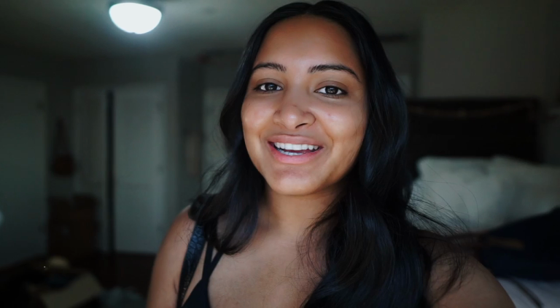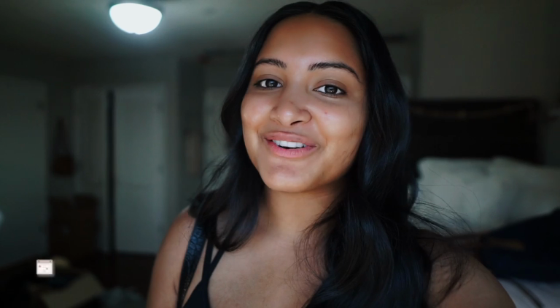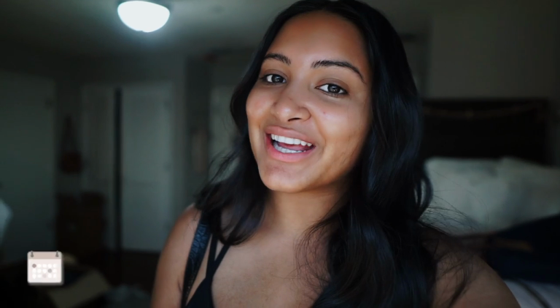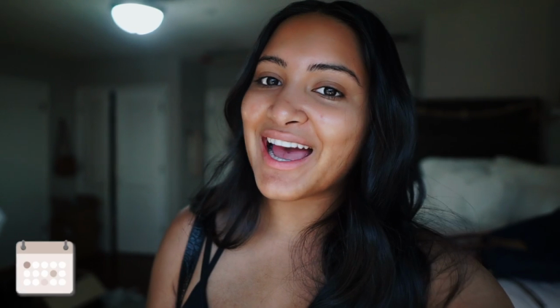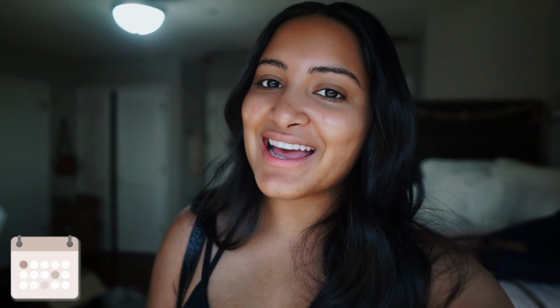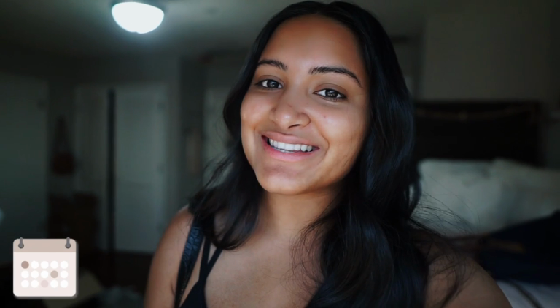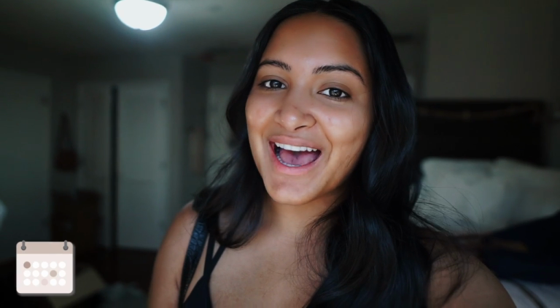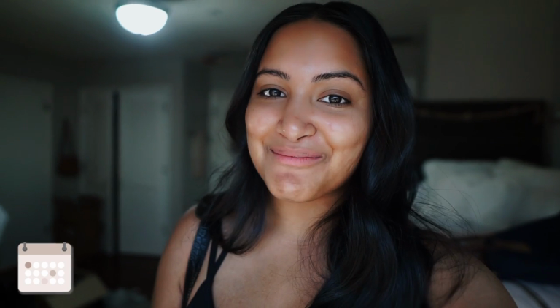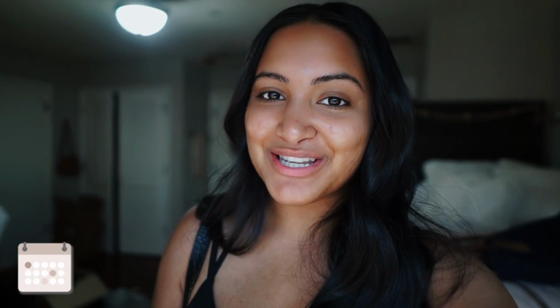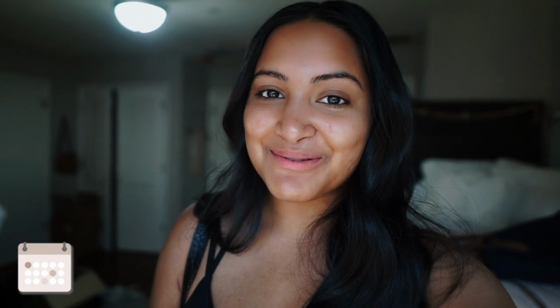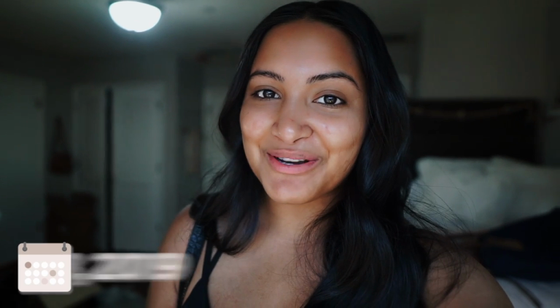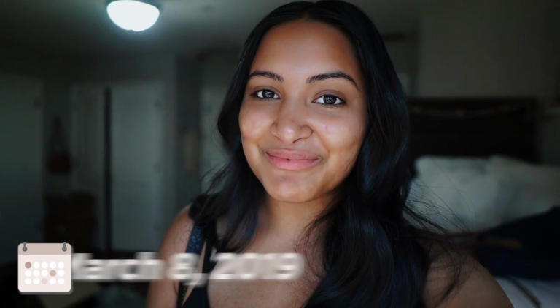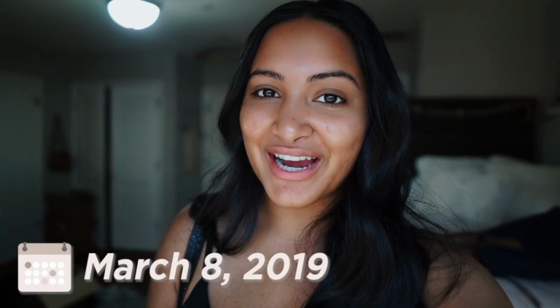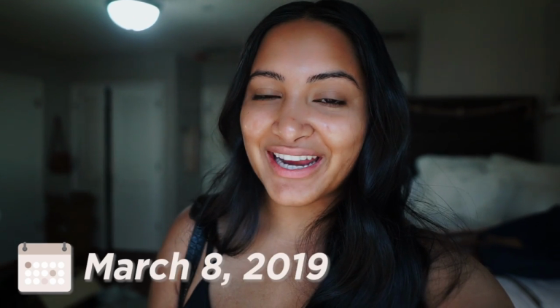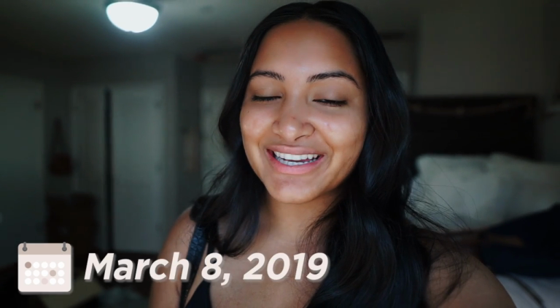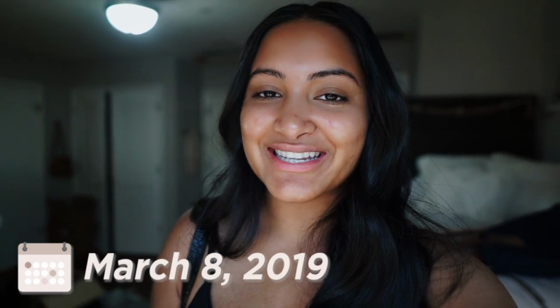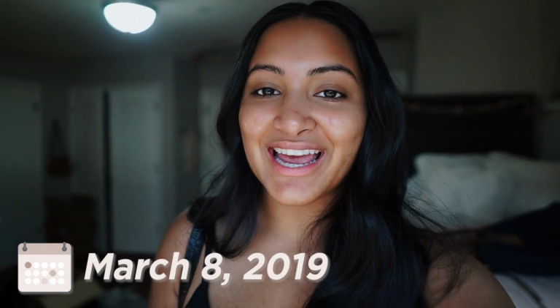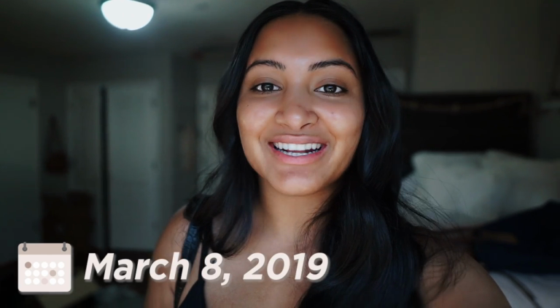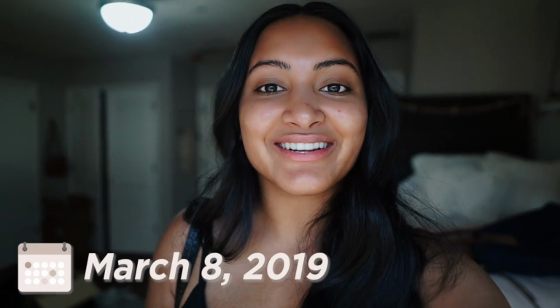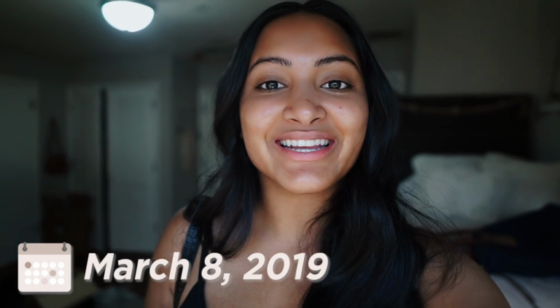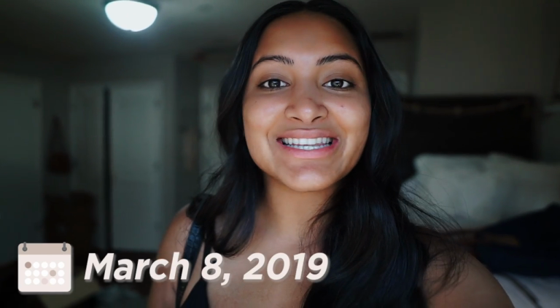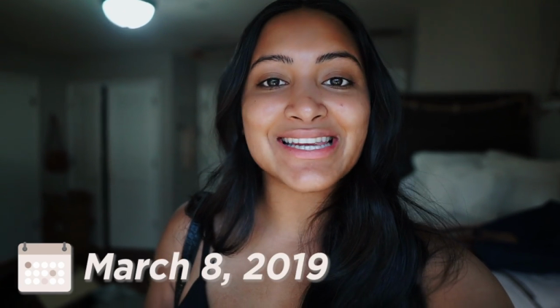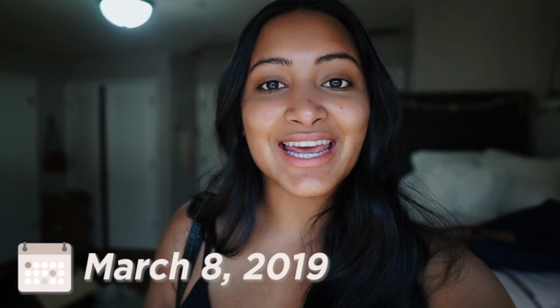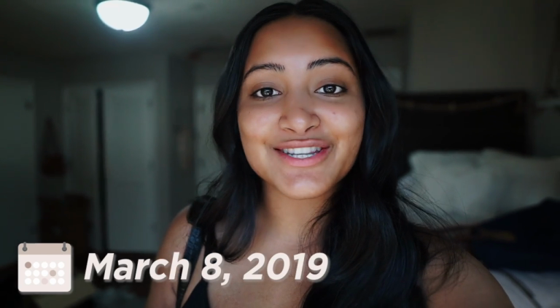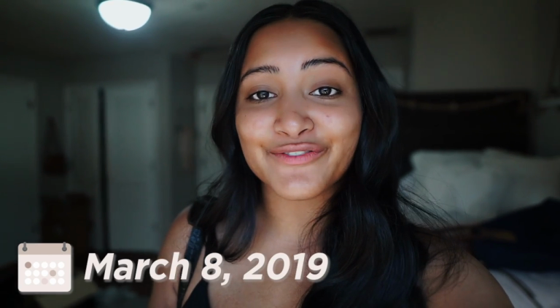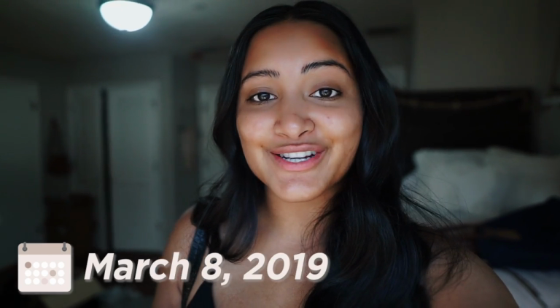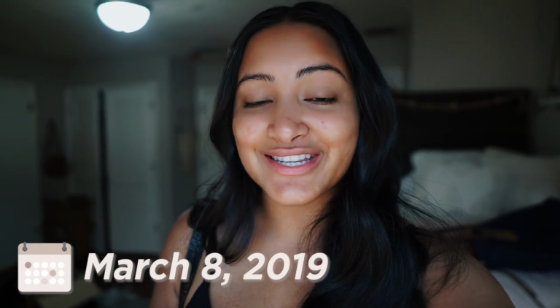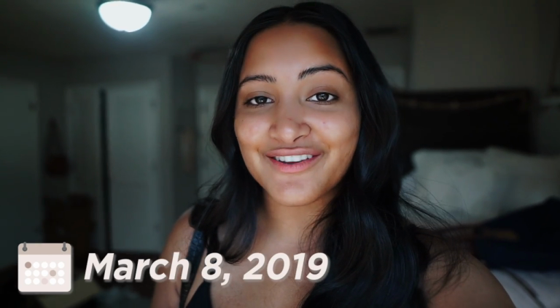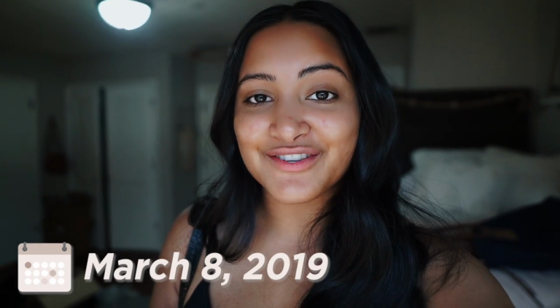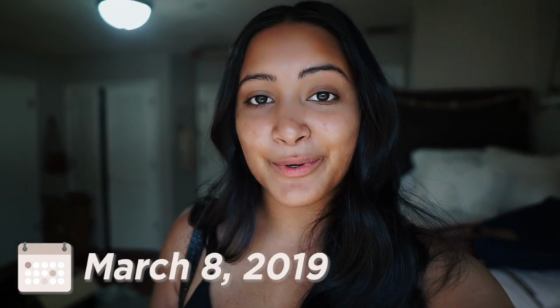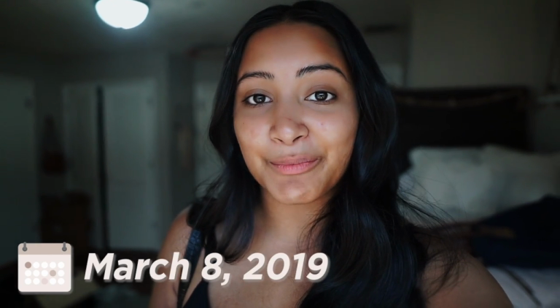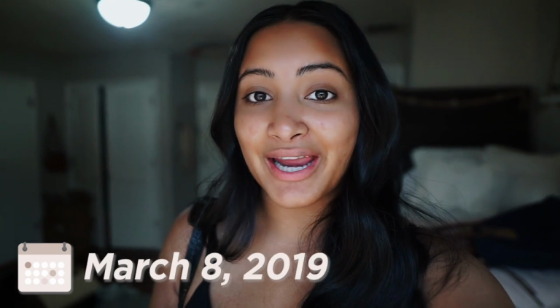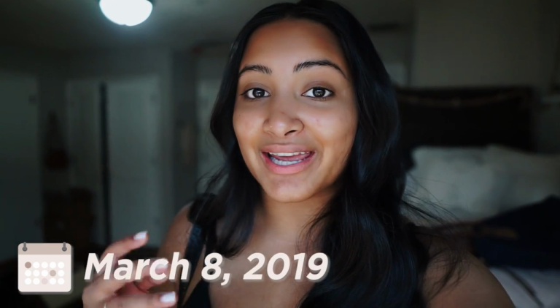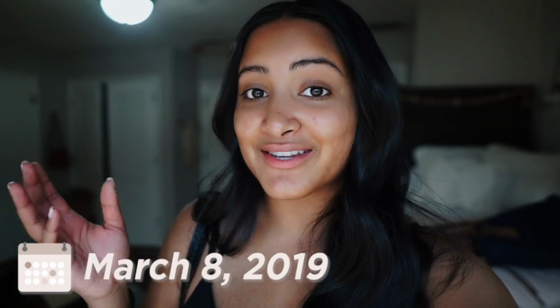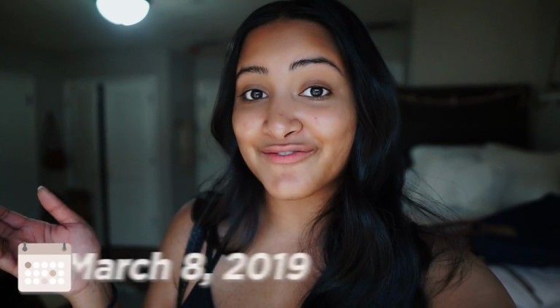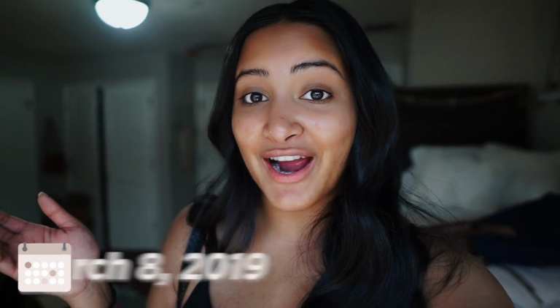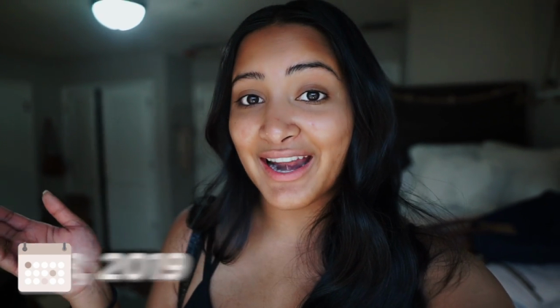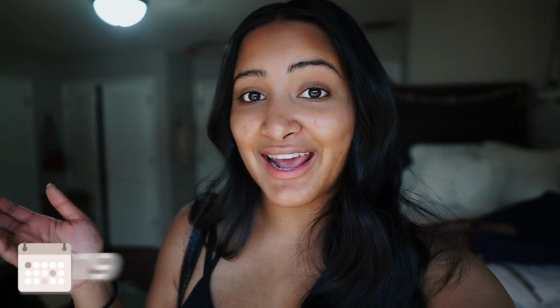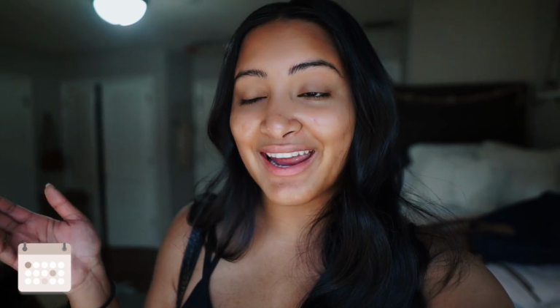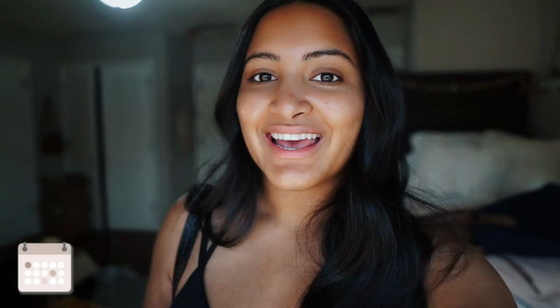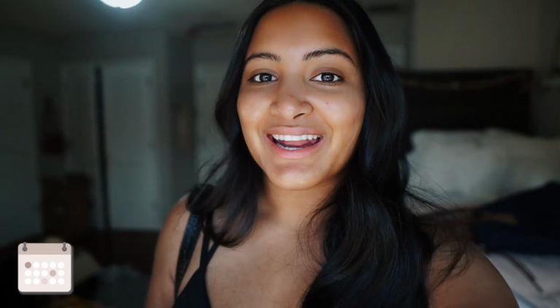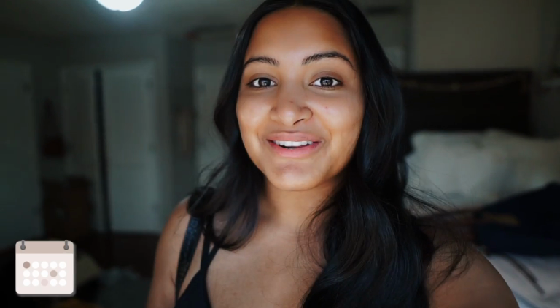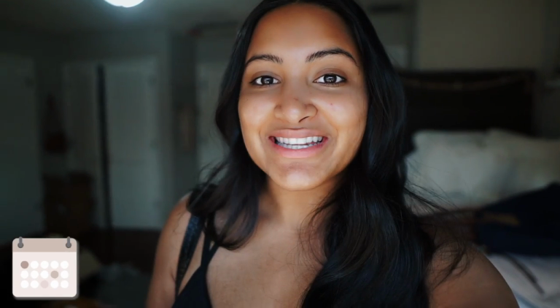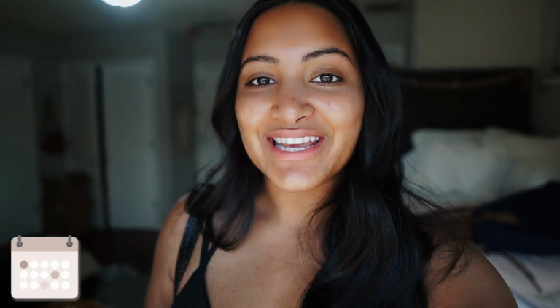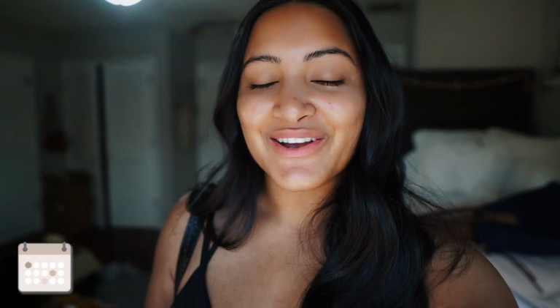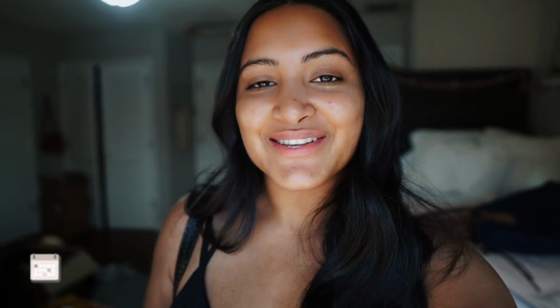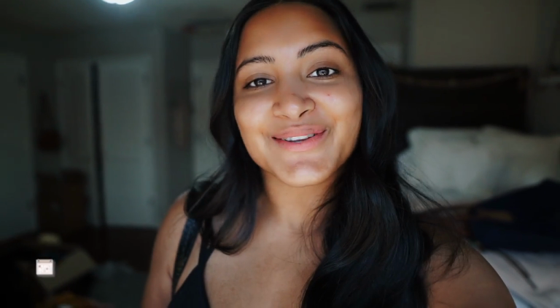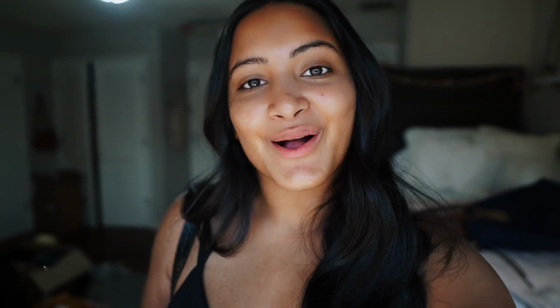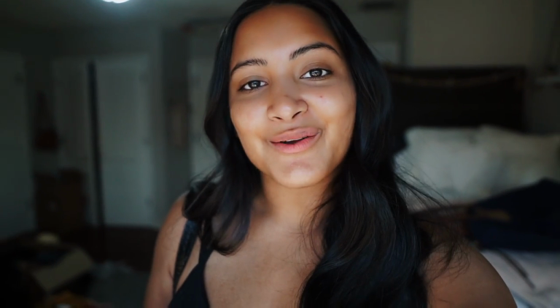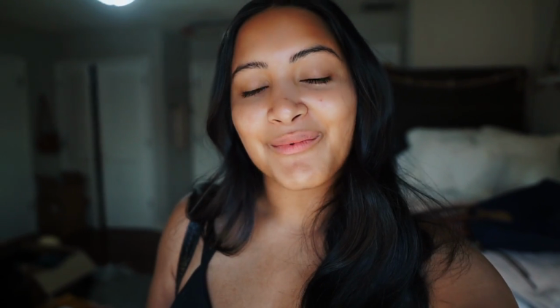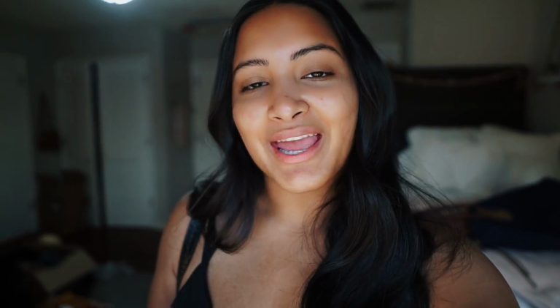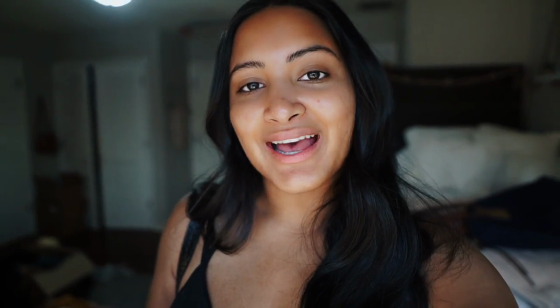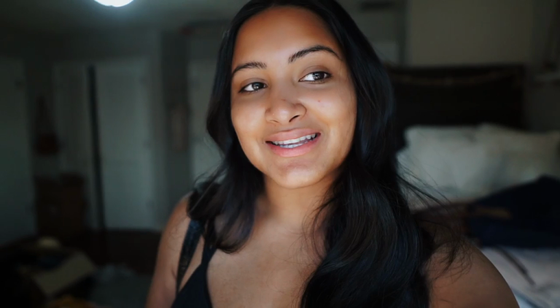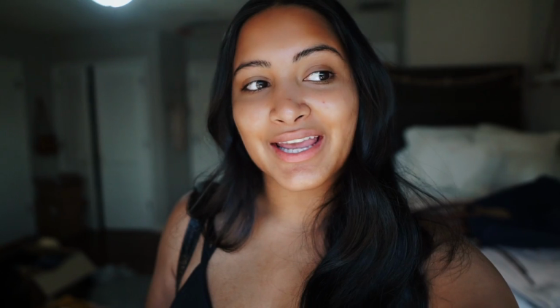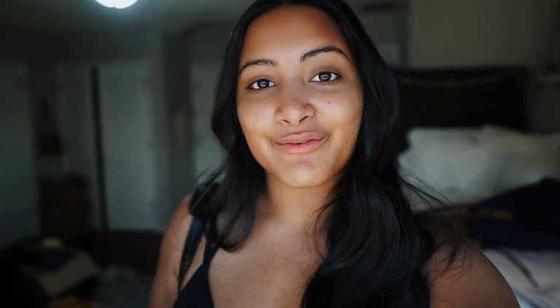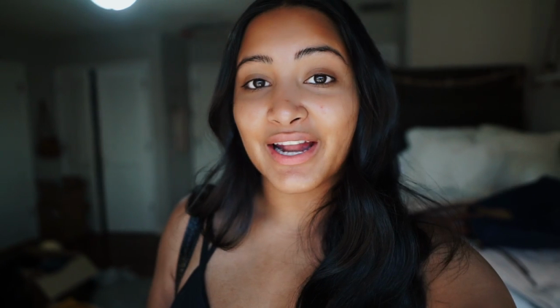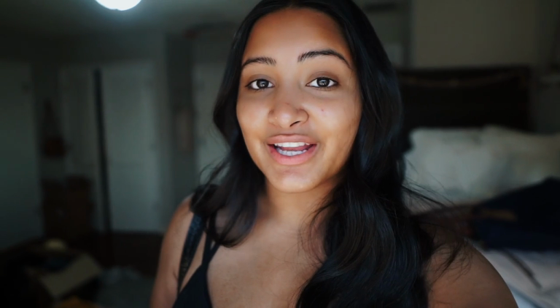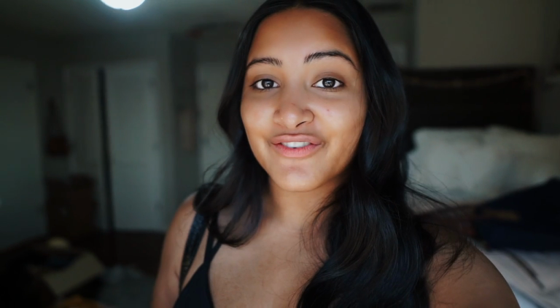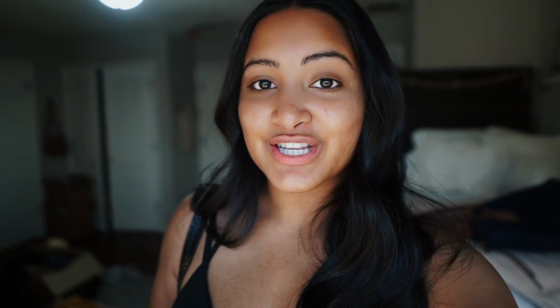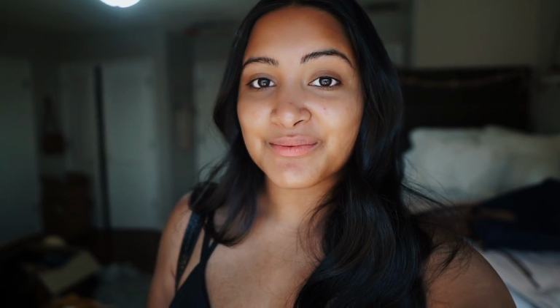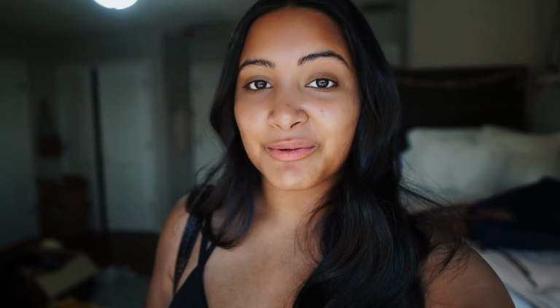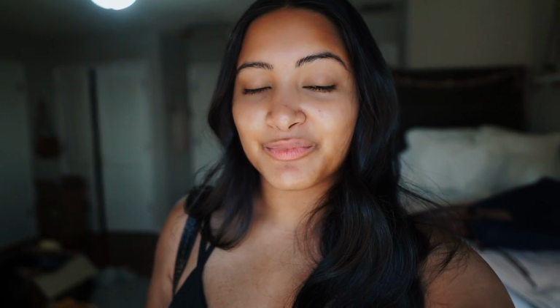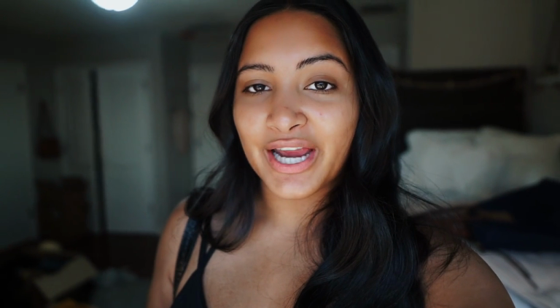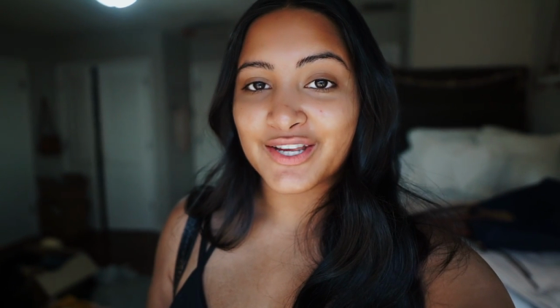Good morning guys. Happy spring break. Technically today is the first day of spring break. It is Friday and I'm going to take you guys along with me as I get ready for spring break.